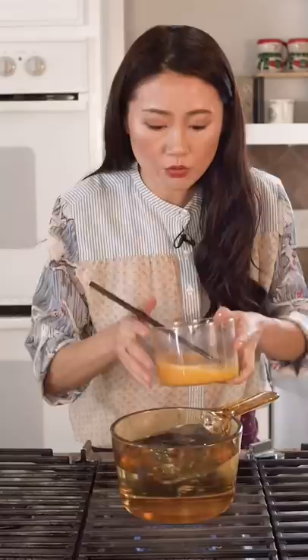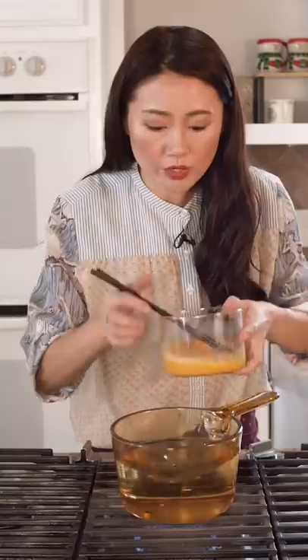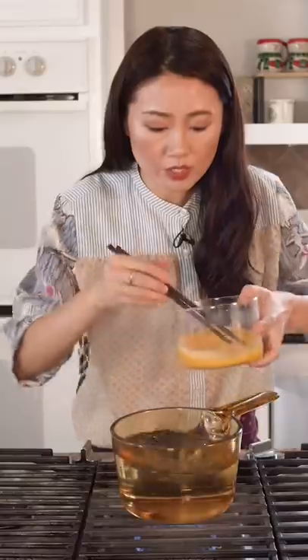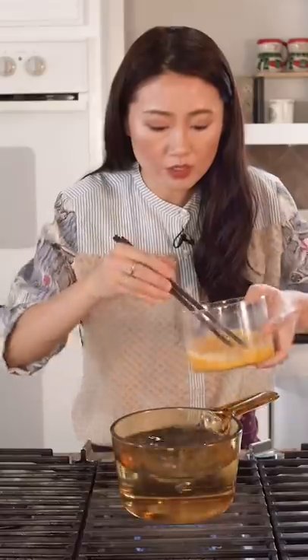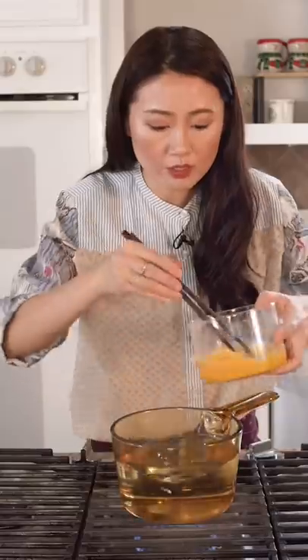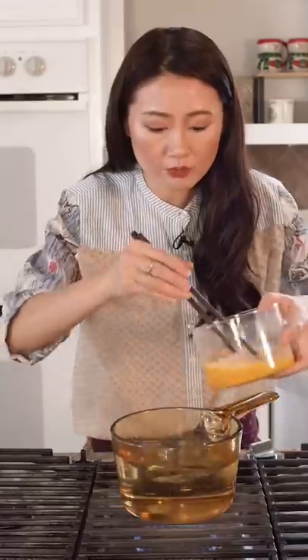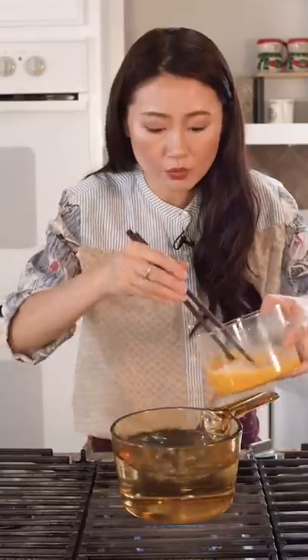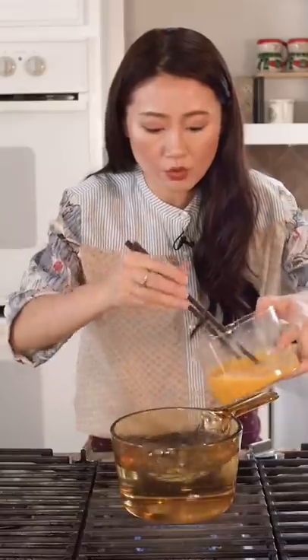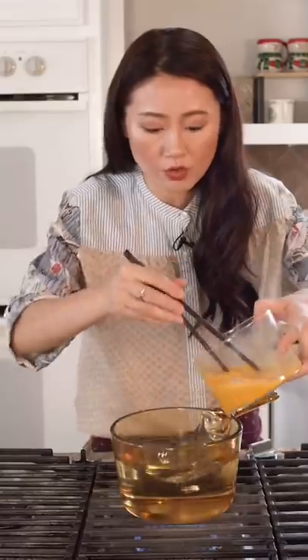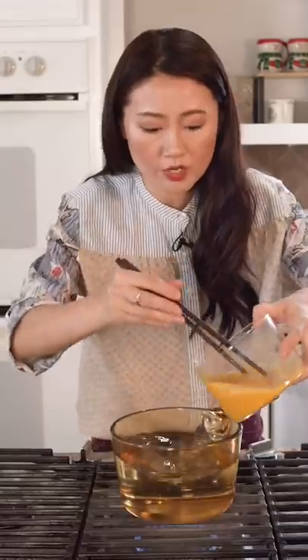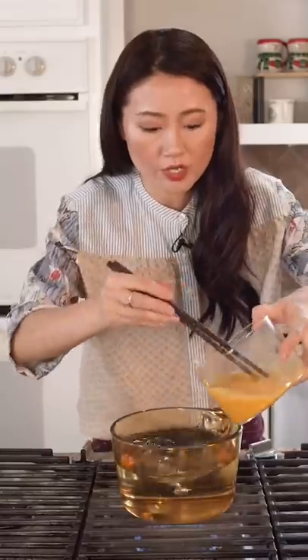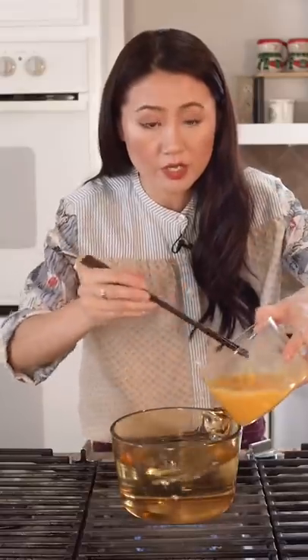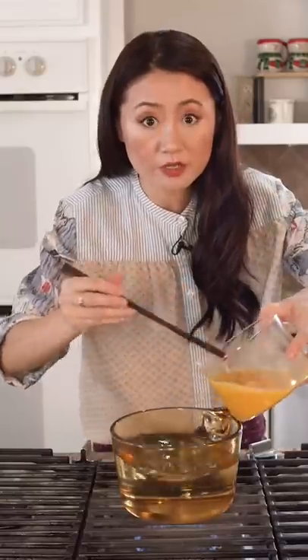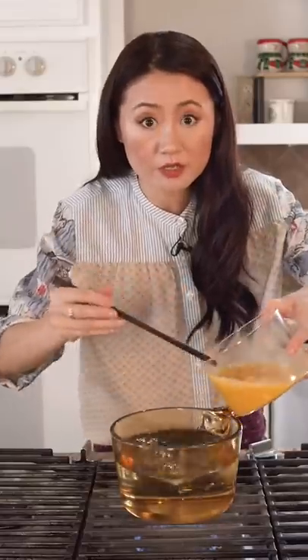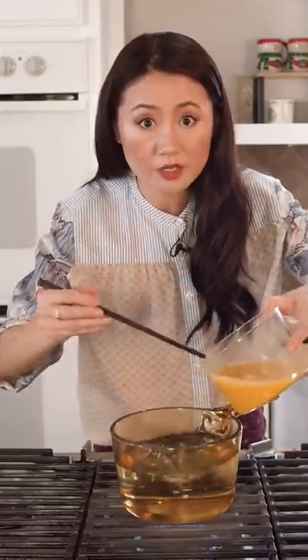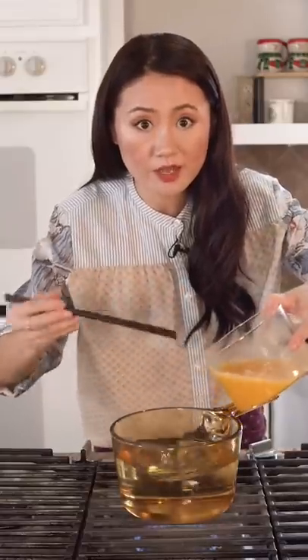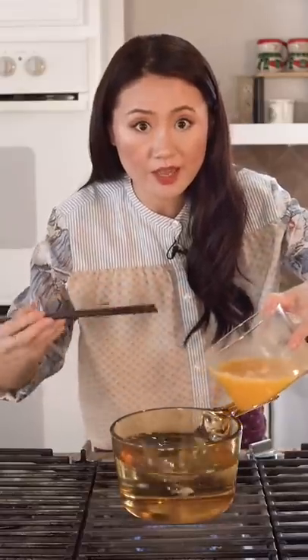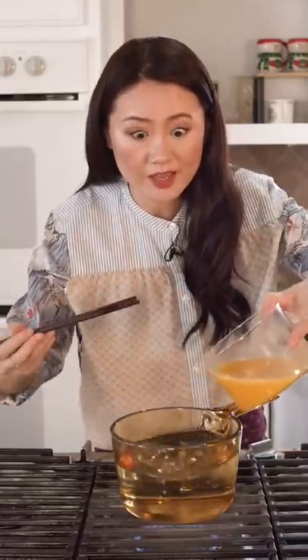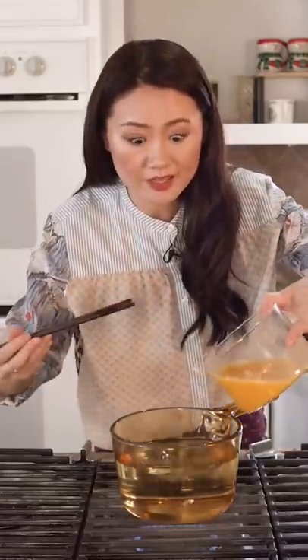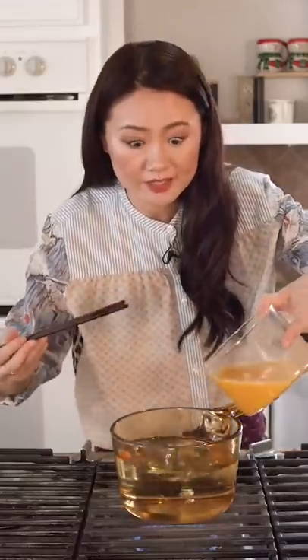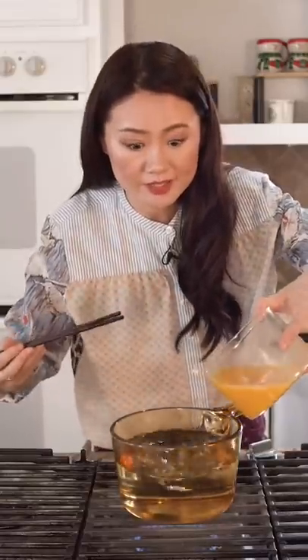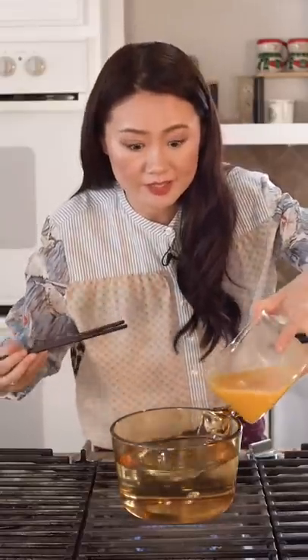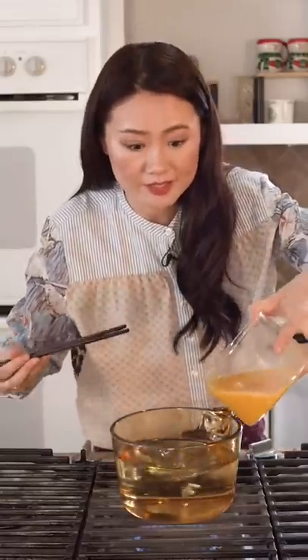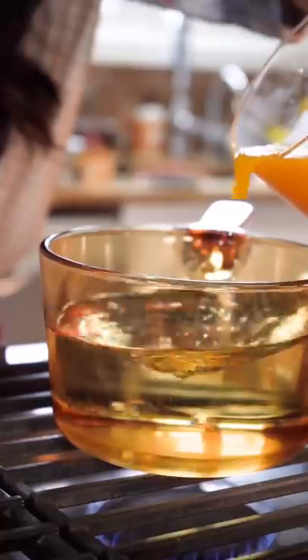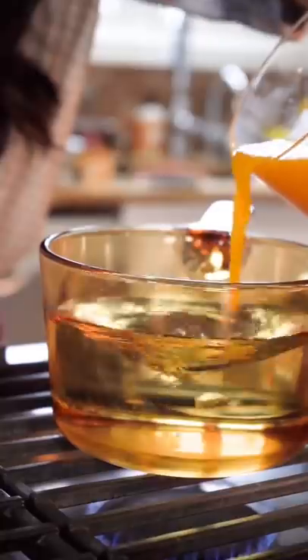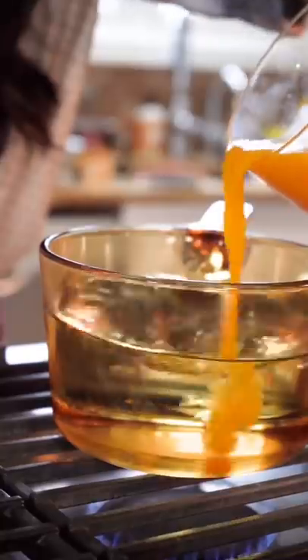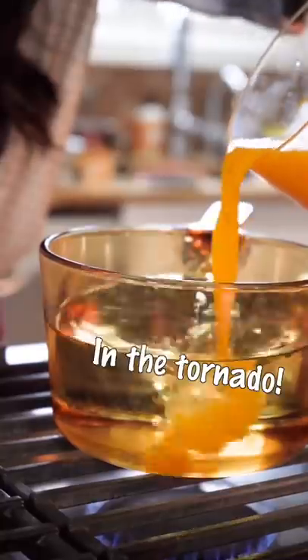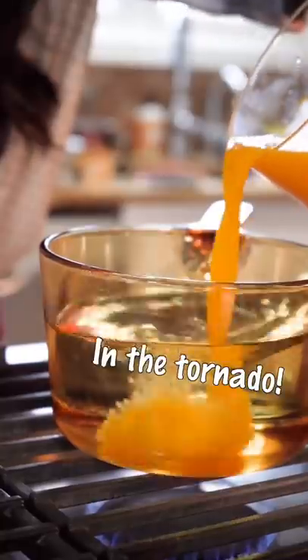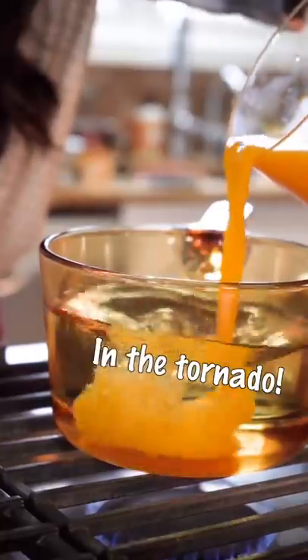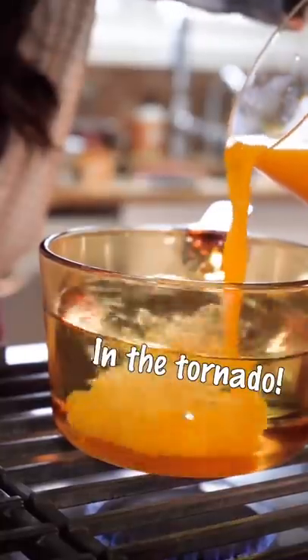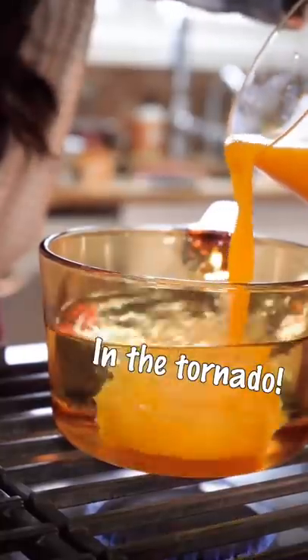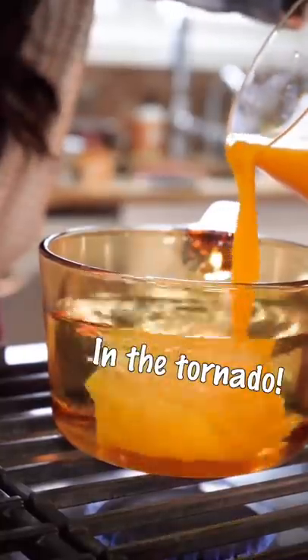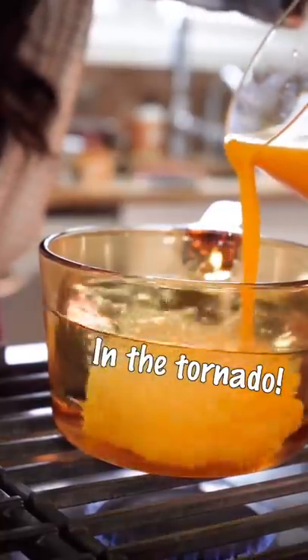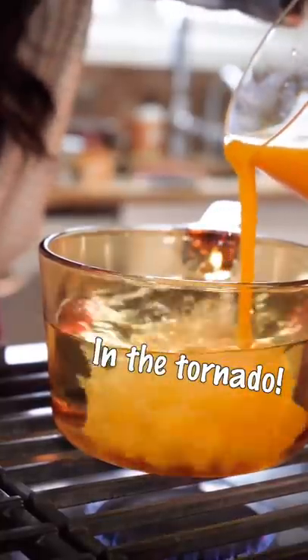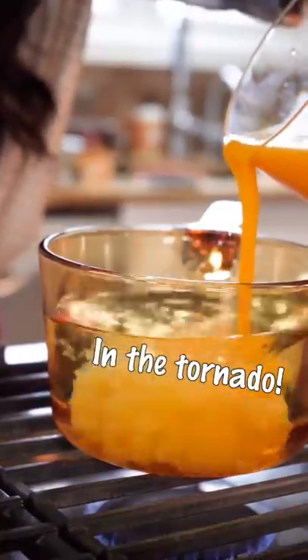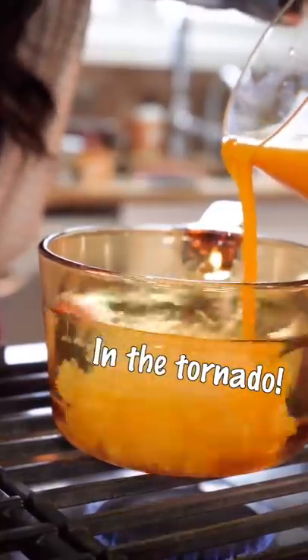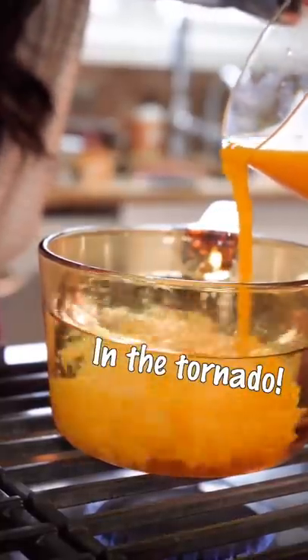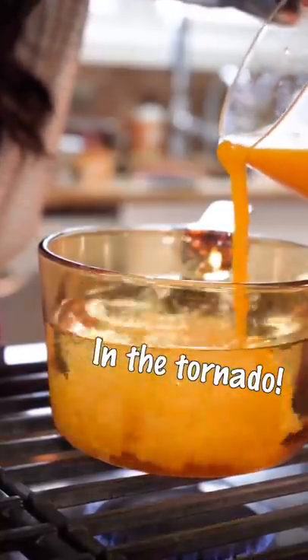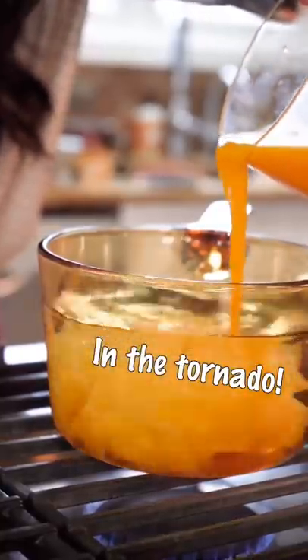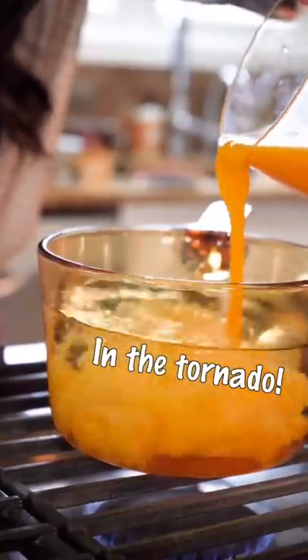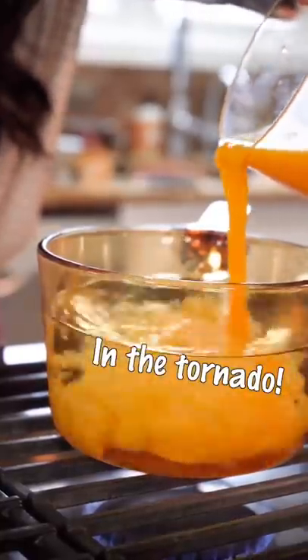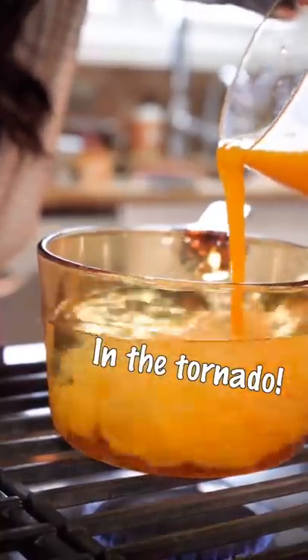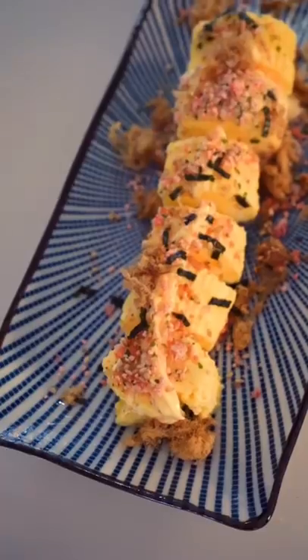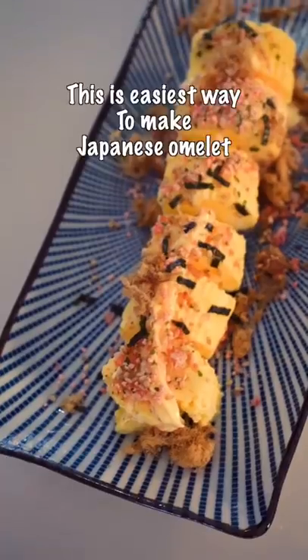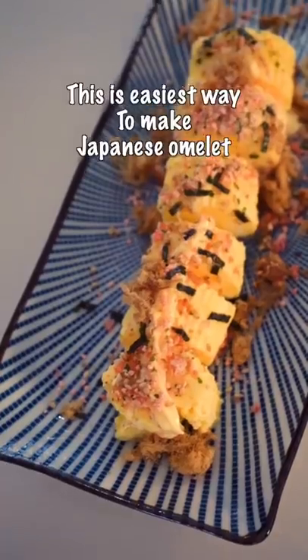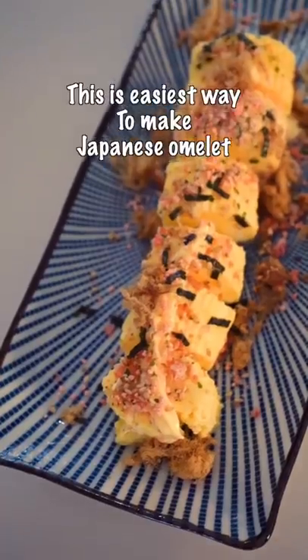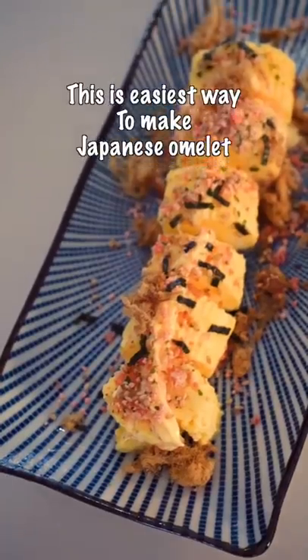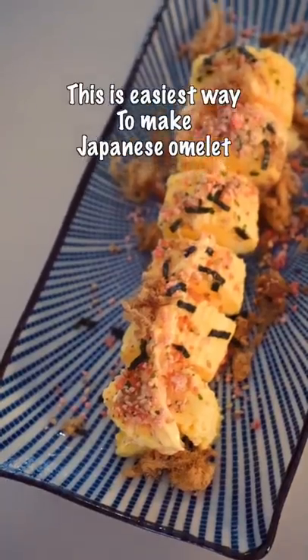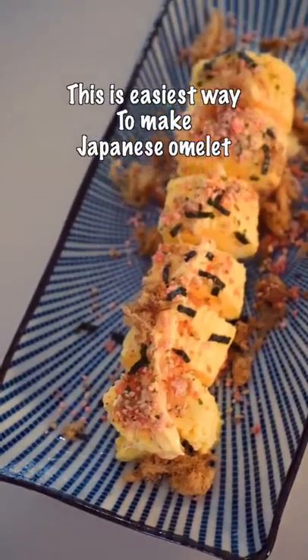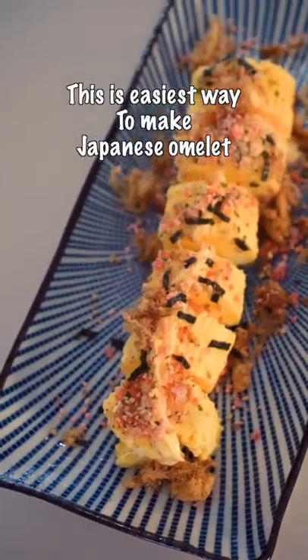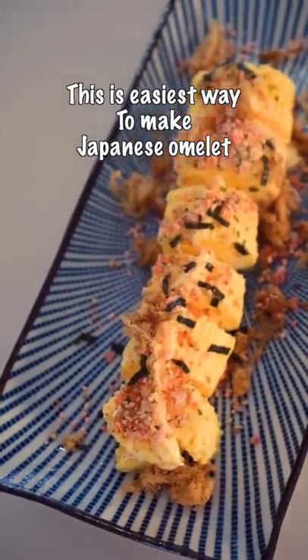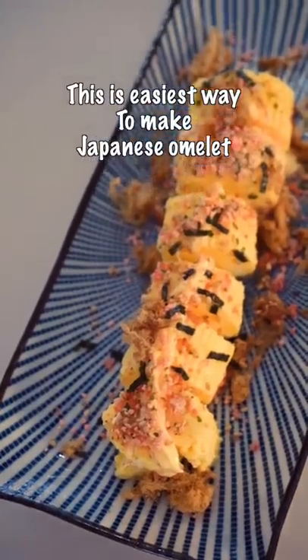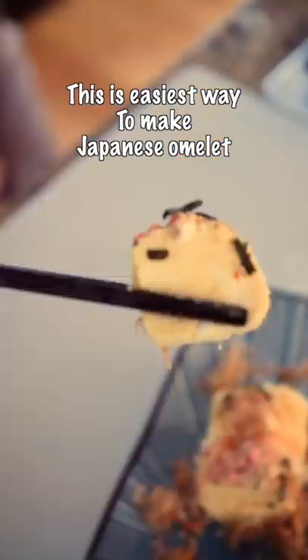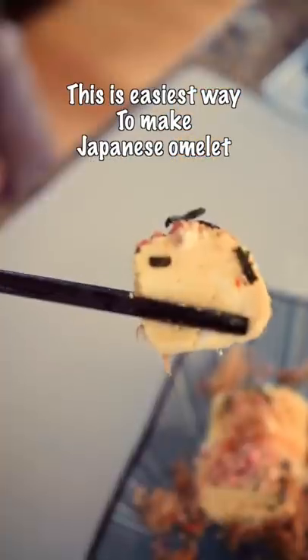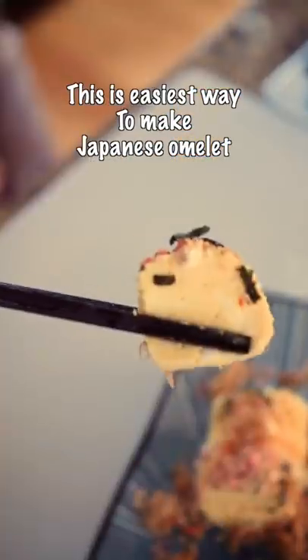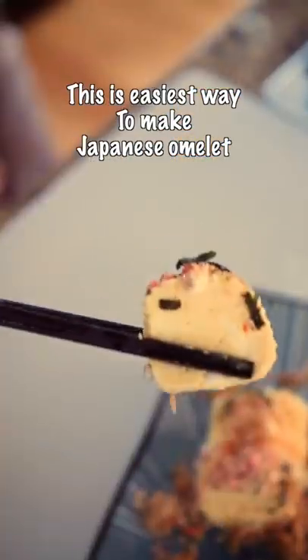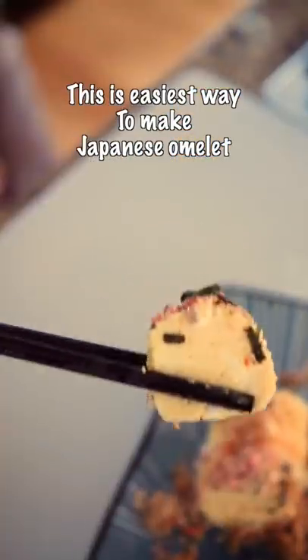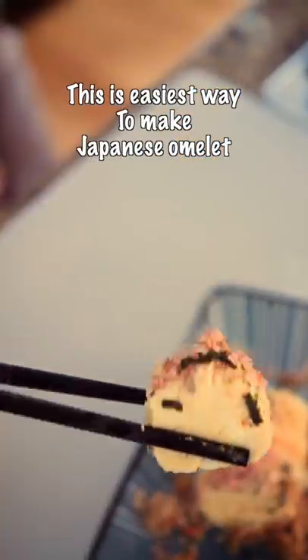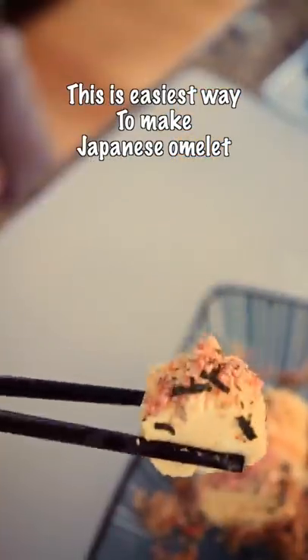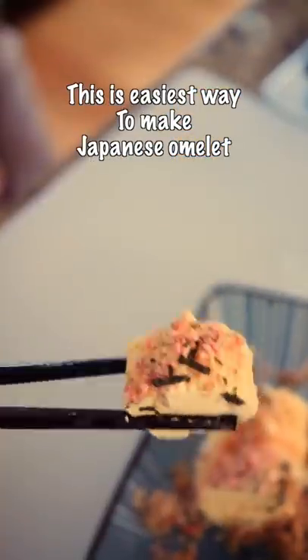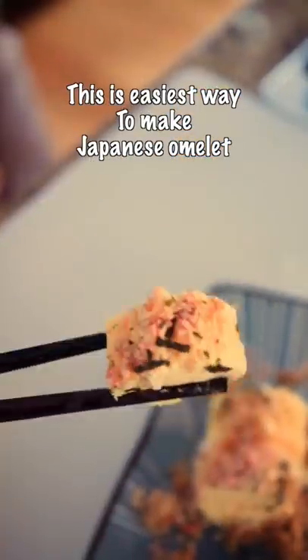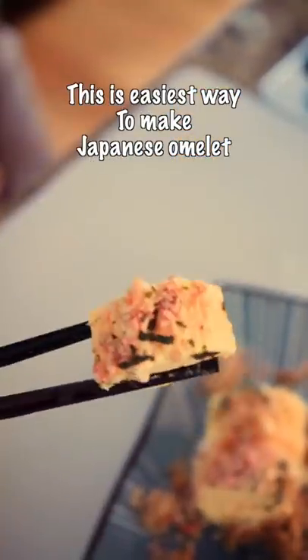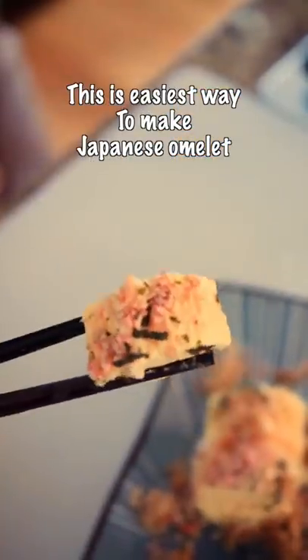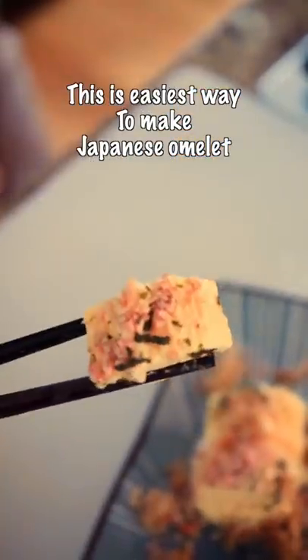Quickly pour in the eggs in the tornado. This is the easiest way to make a Japanese omelet.